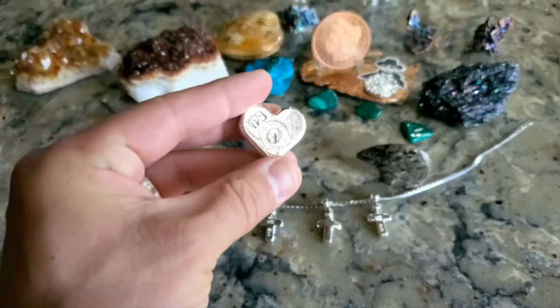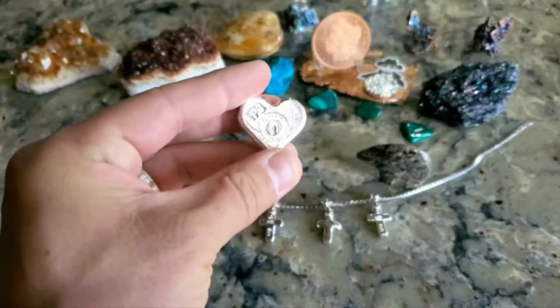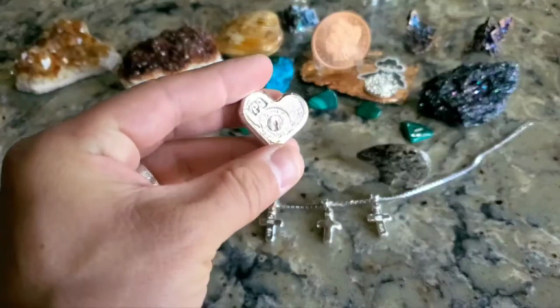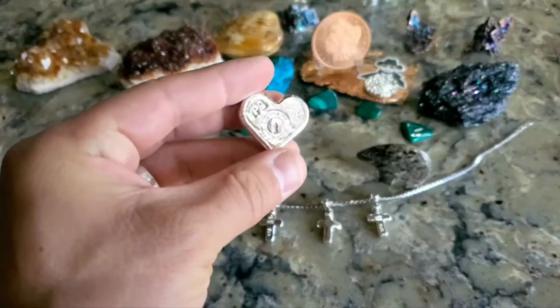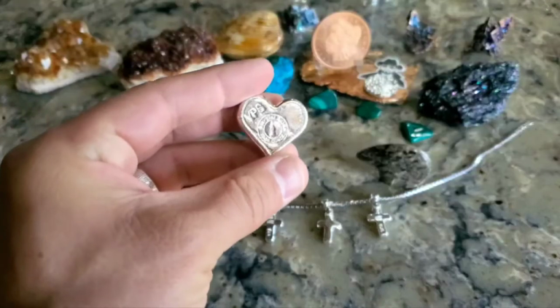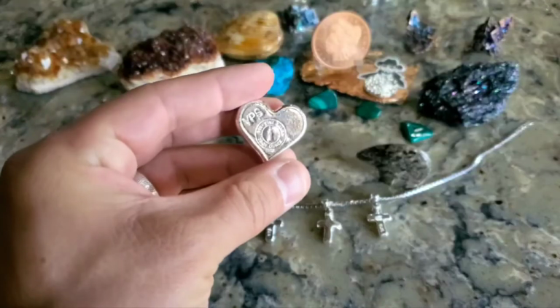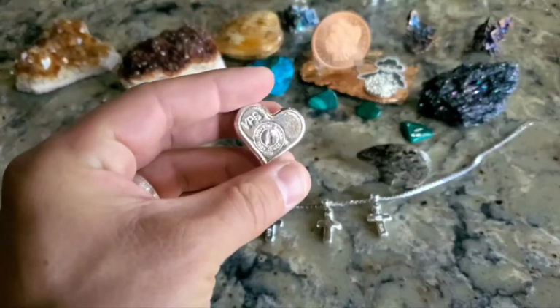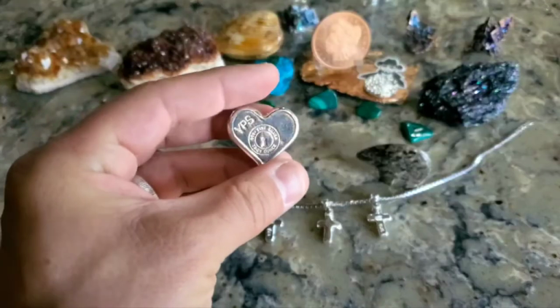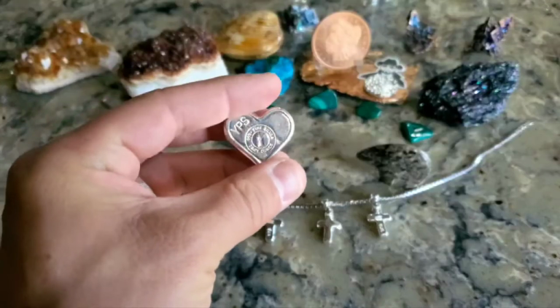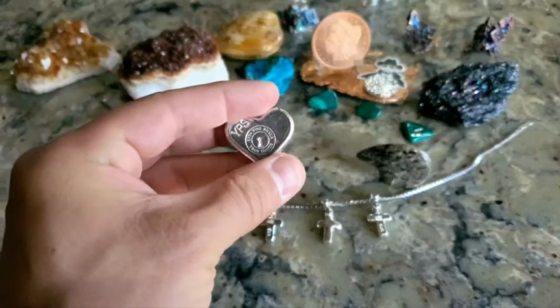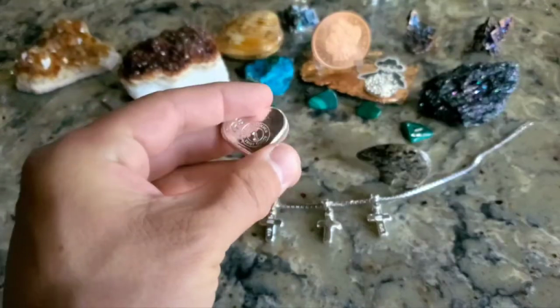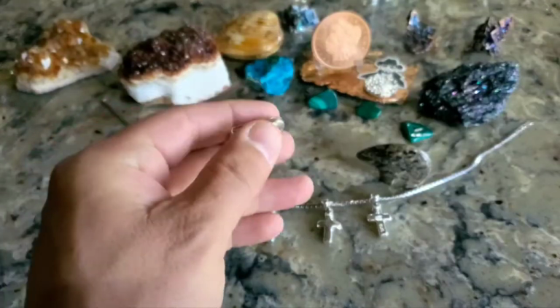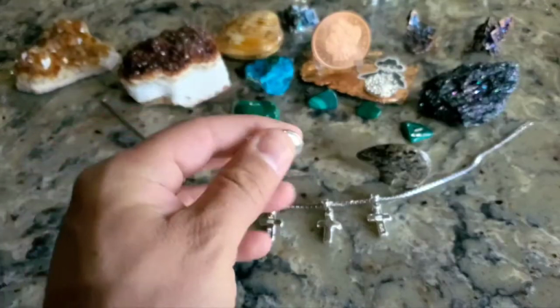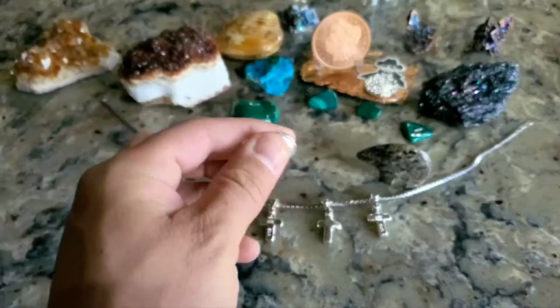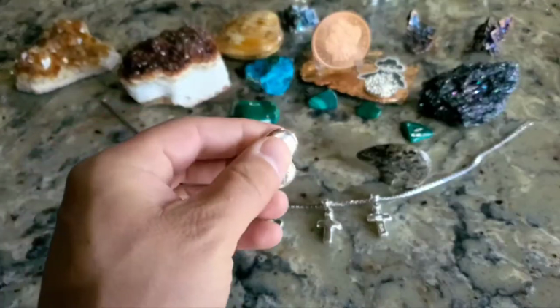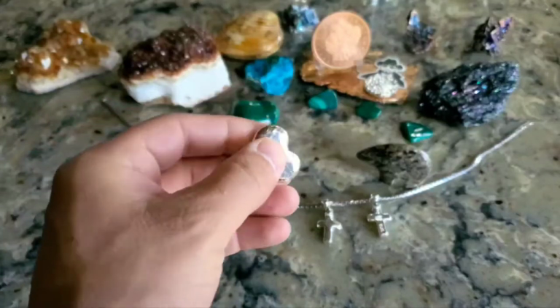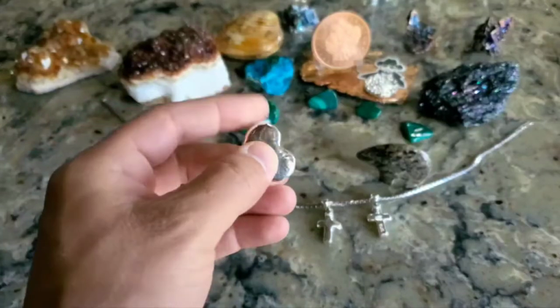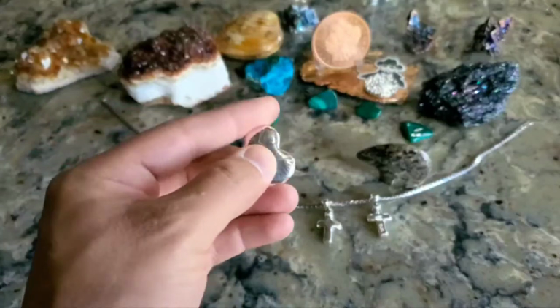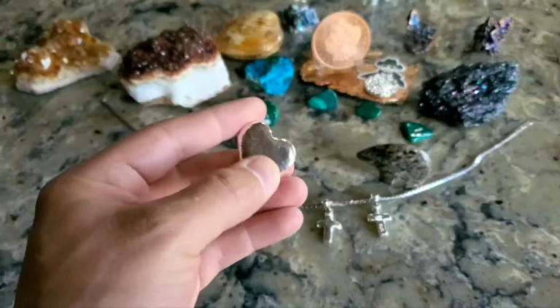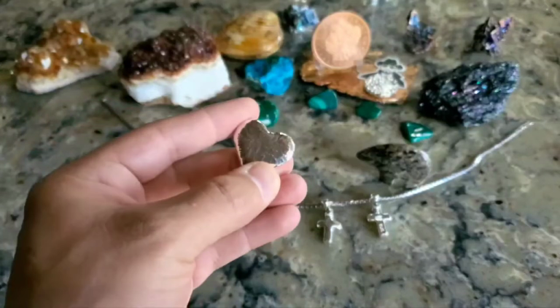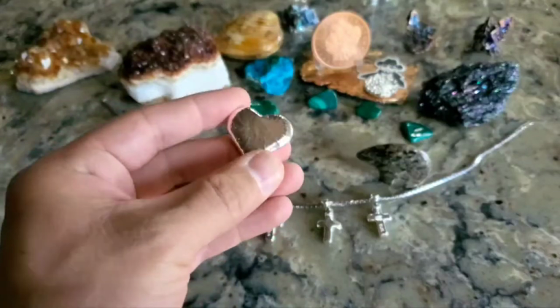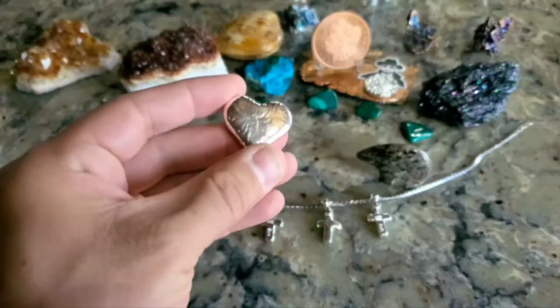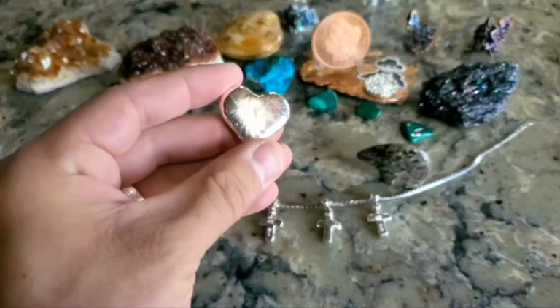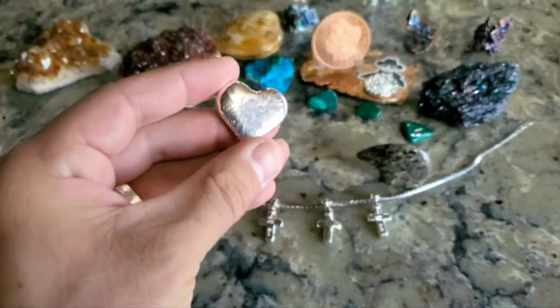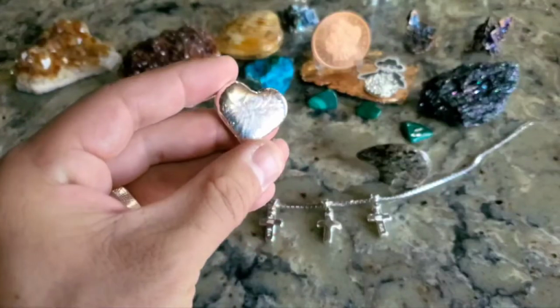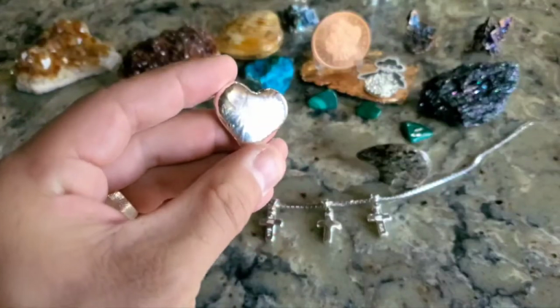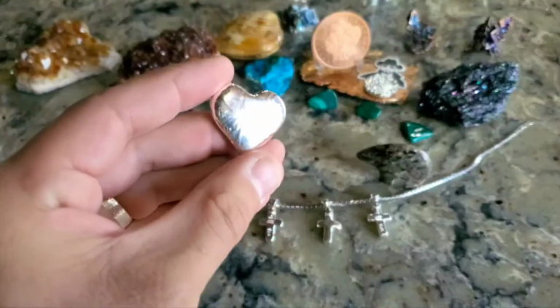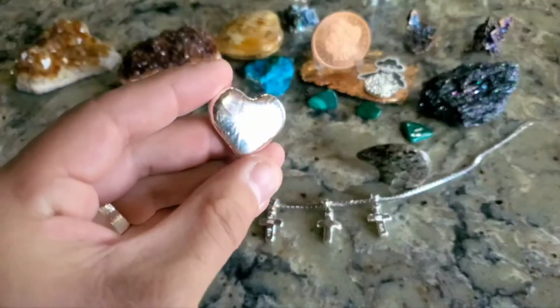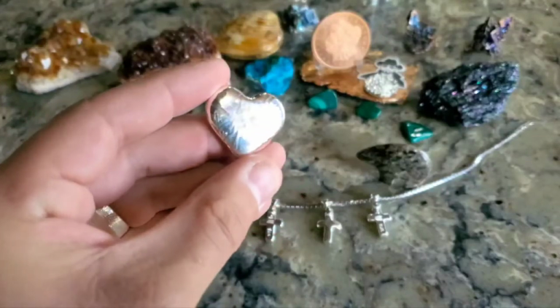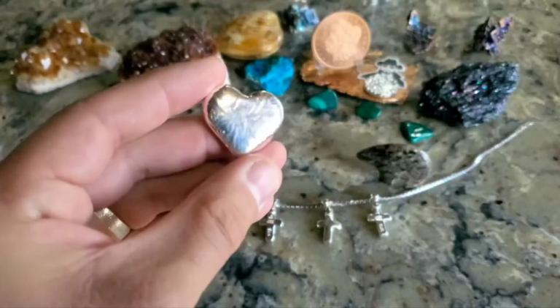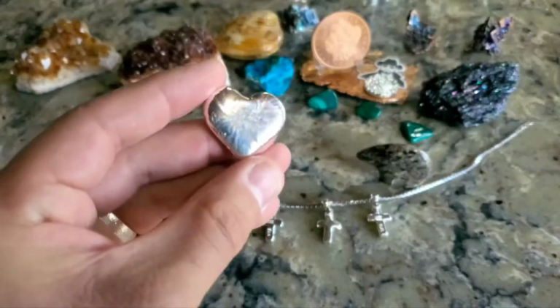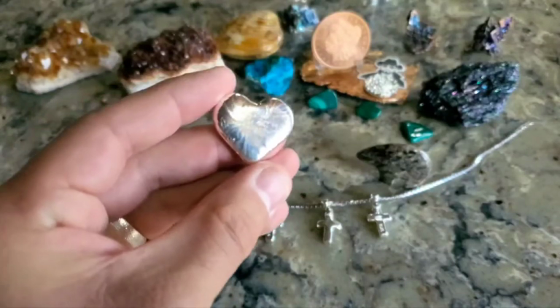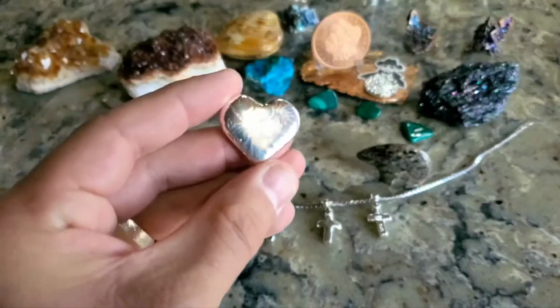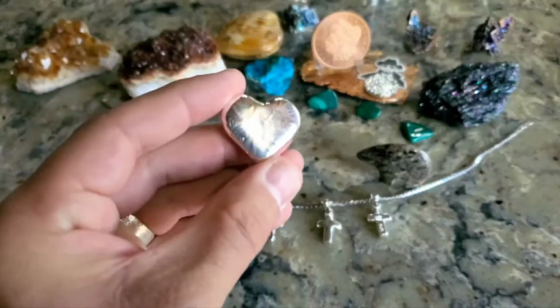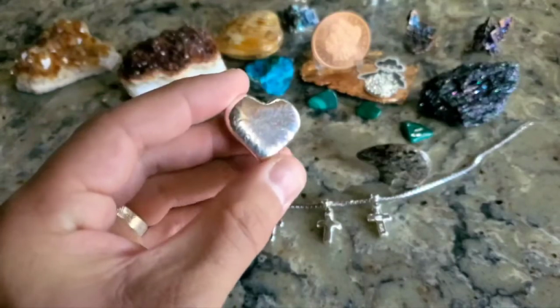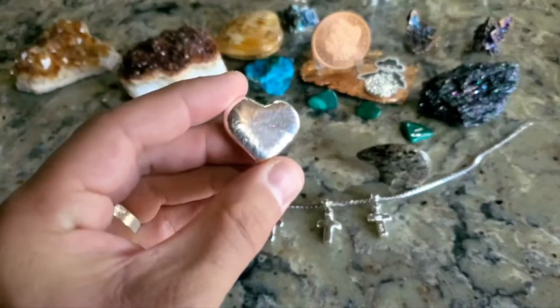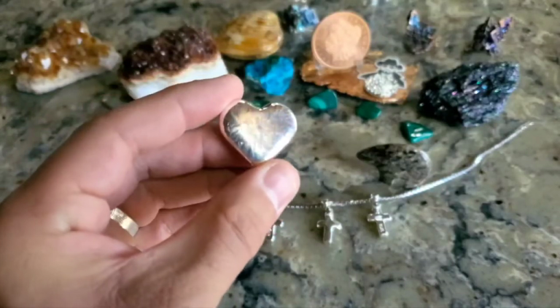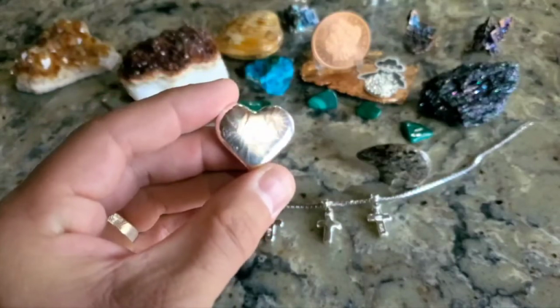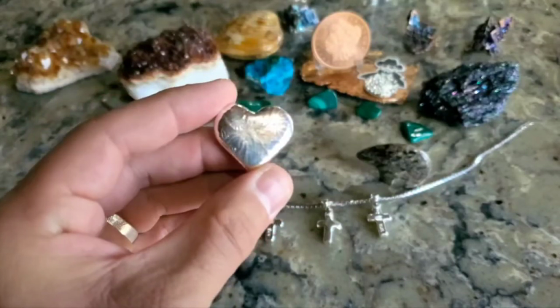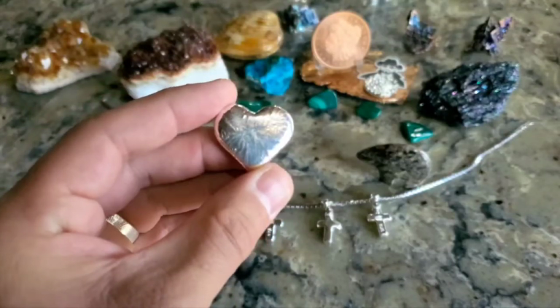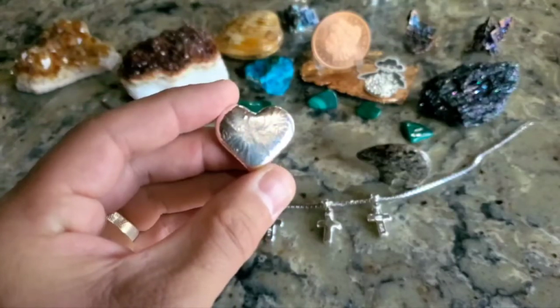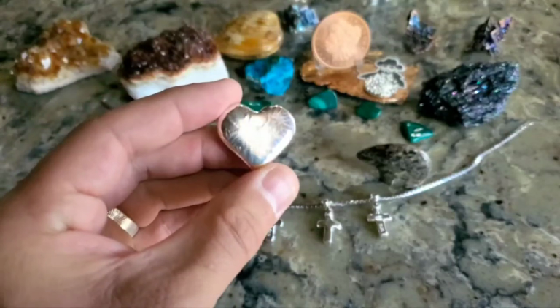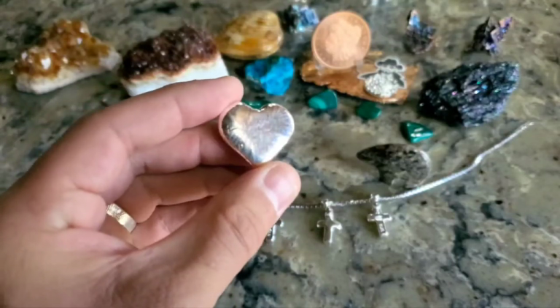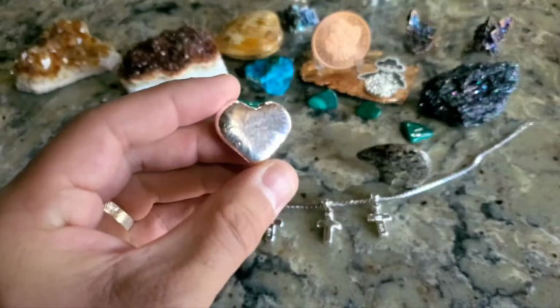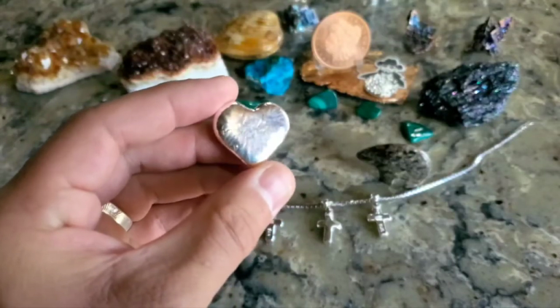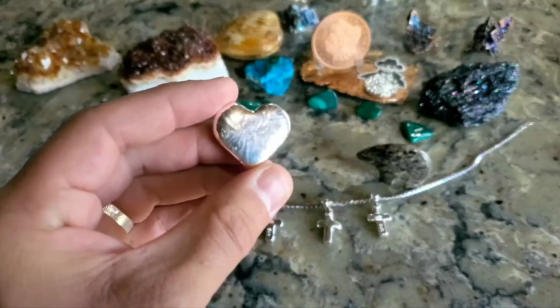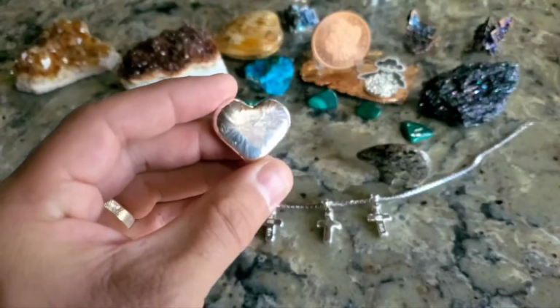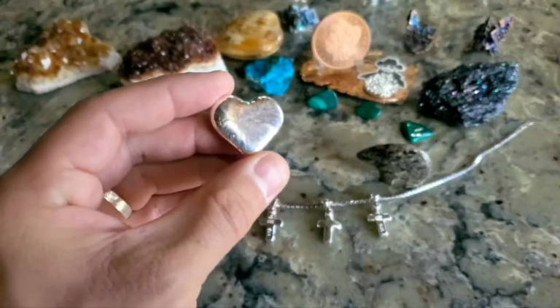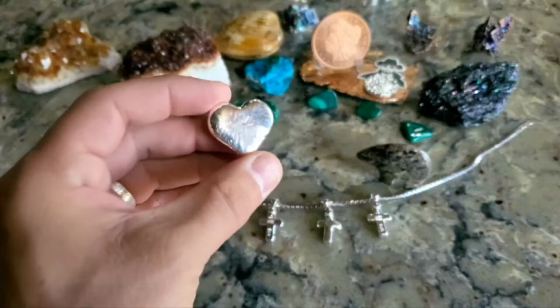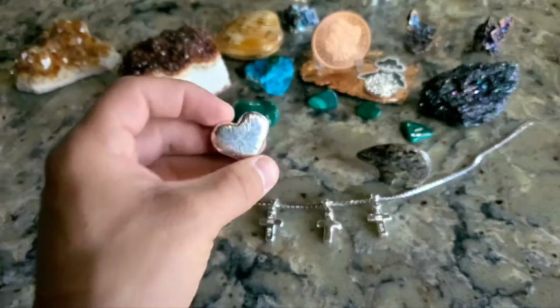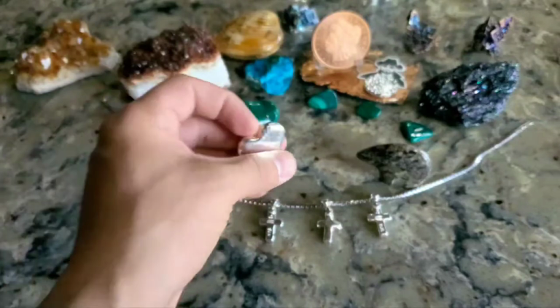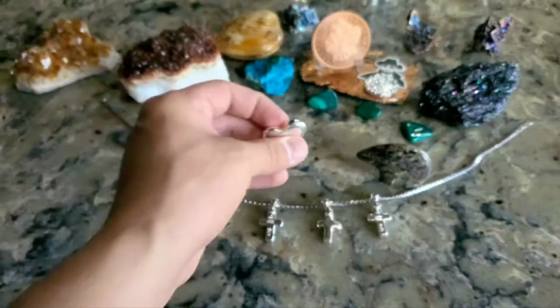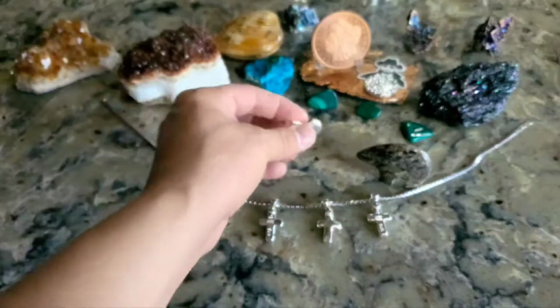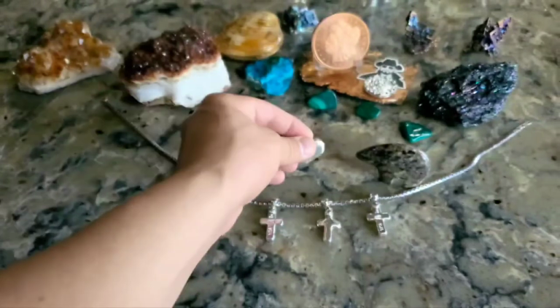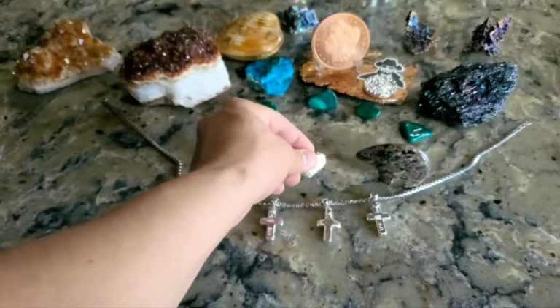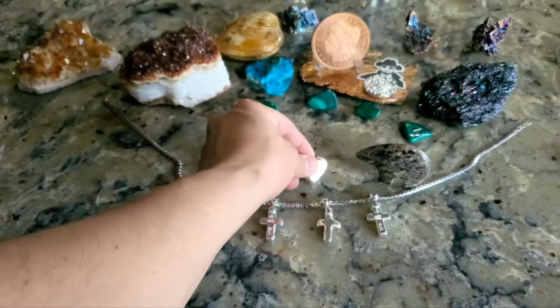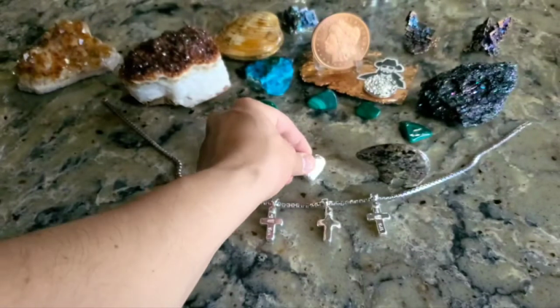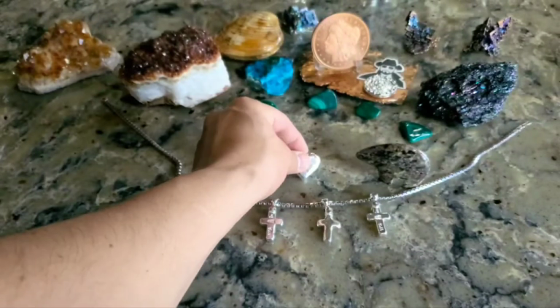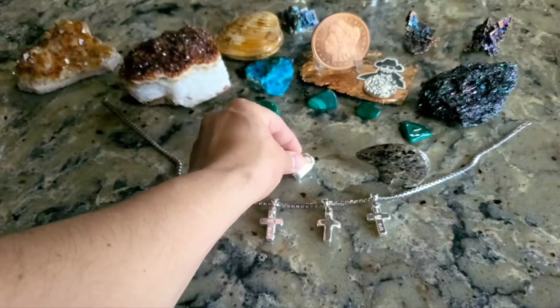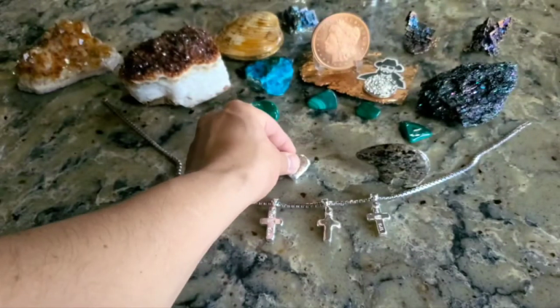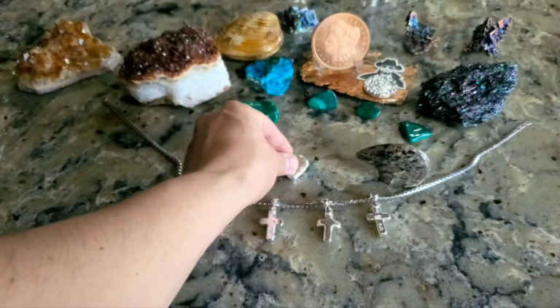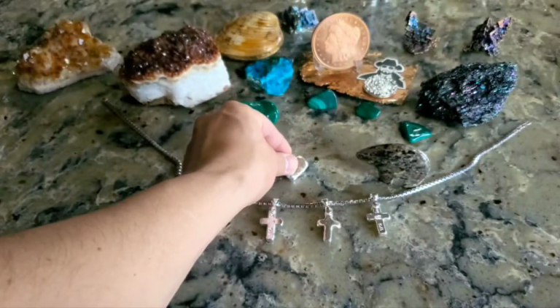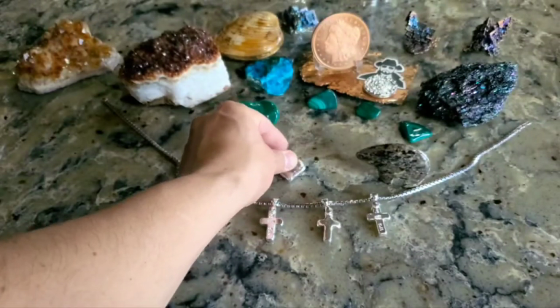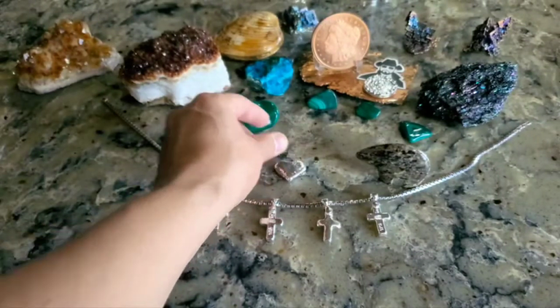So I'm going to show you how to make some cool silver coin pendants for necklaces. Let's get to it.